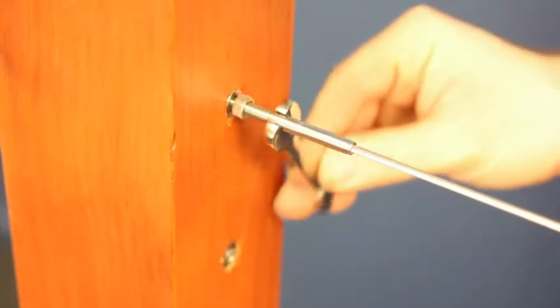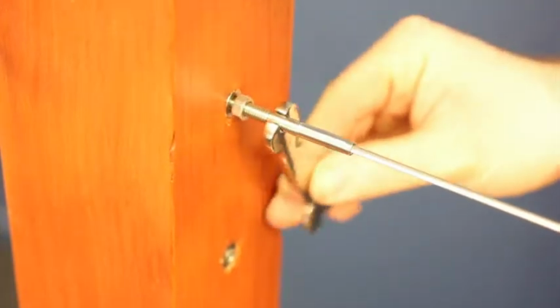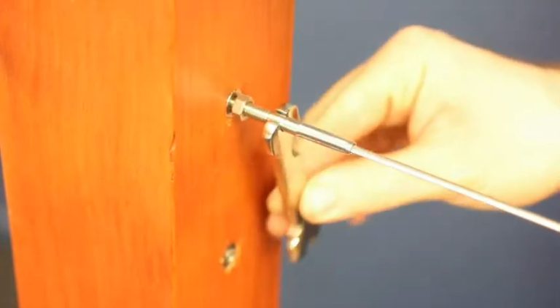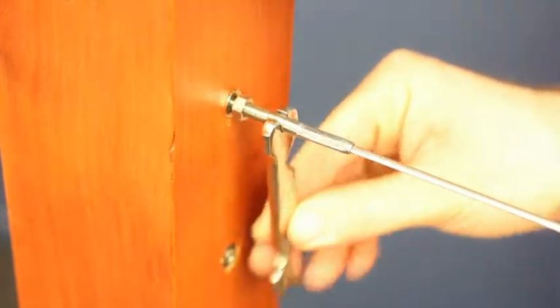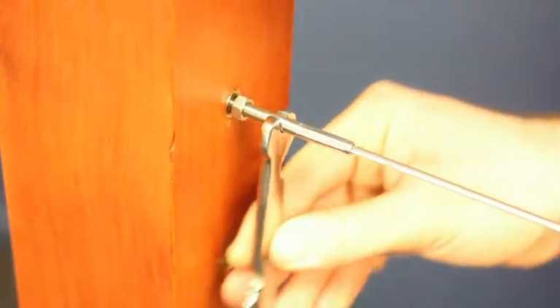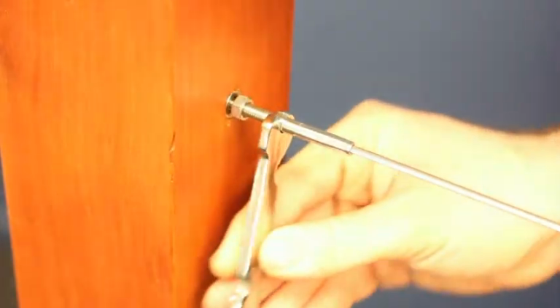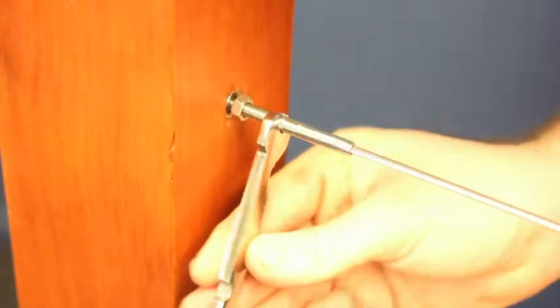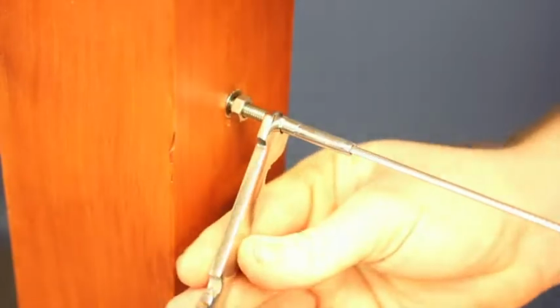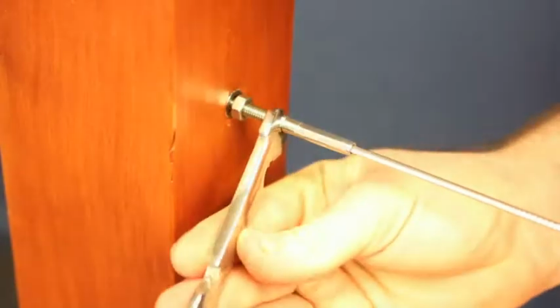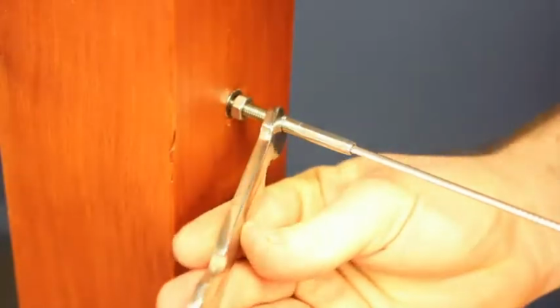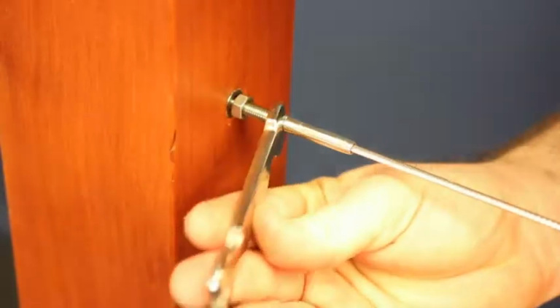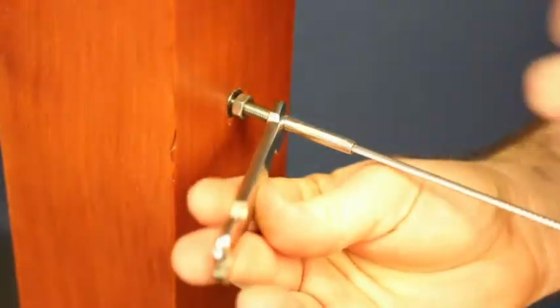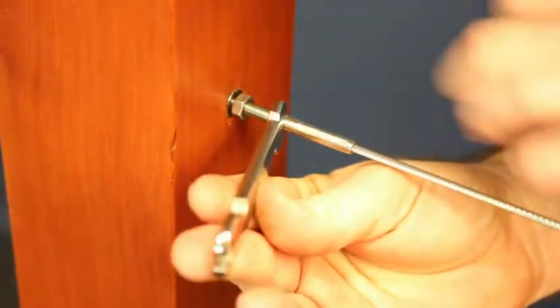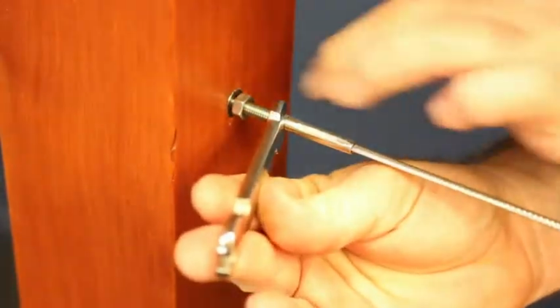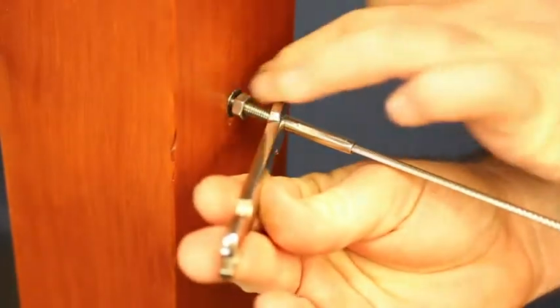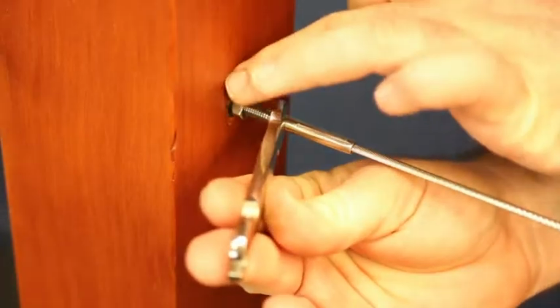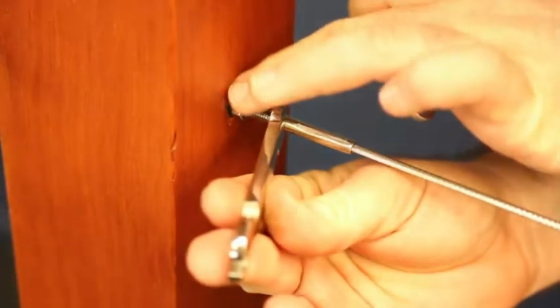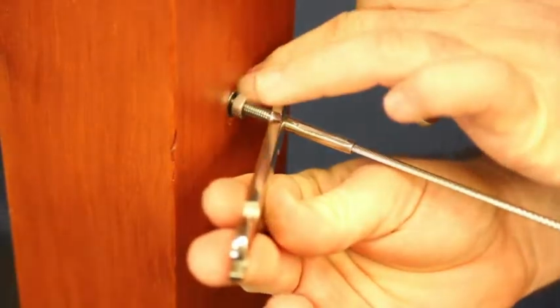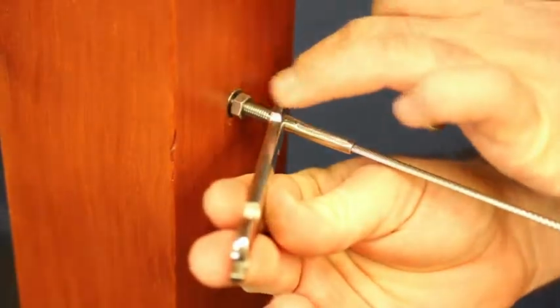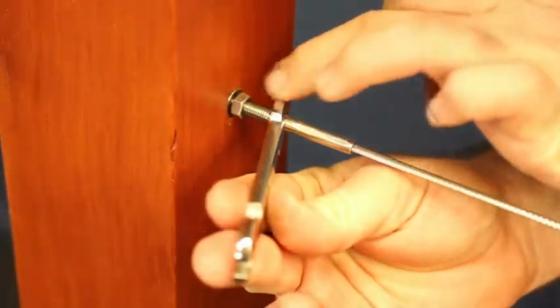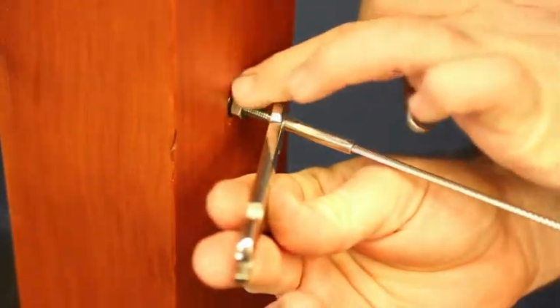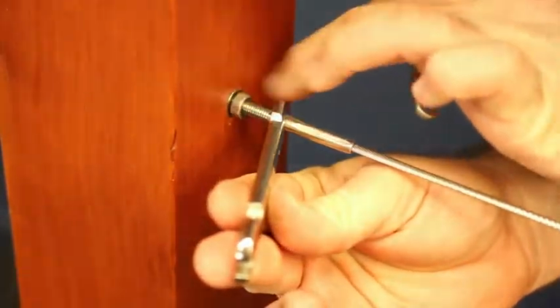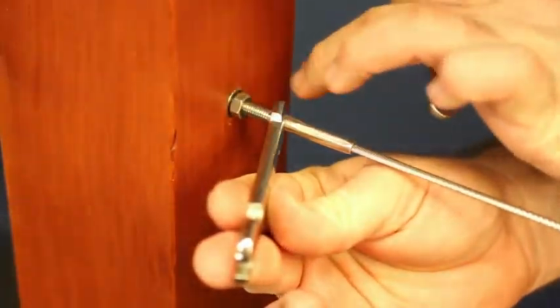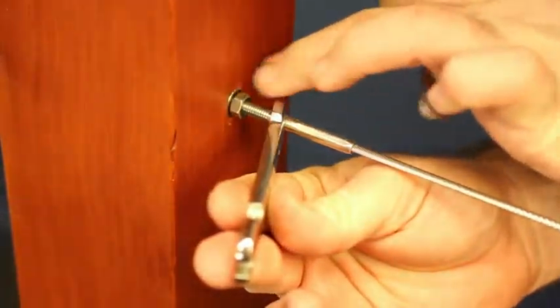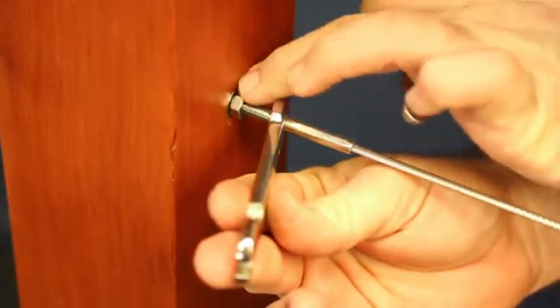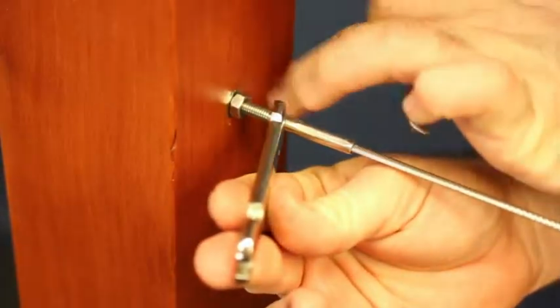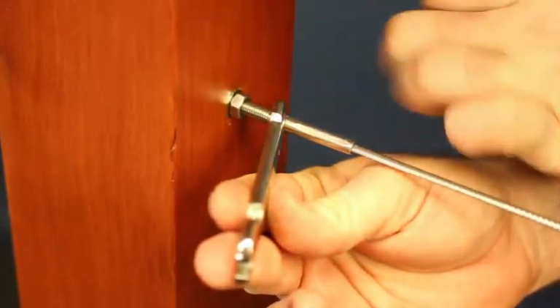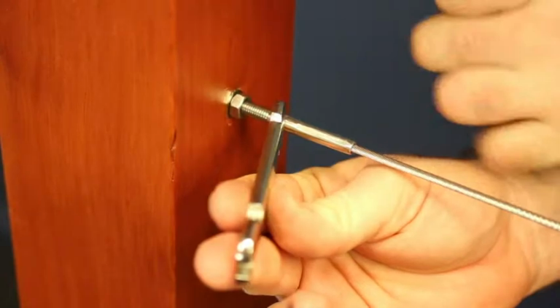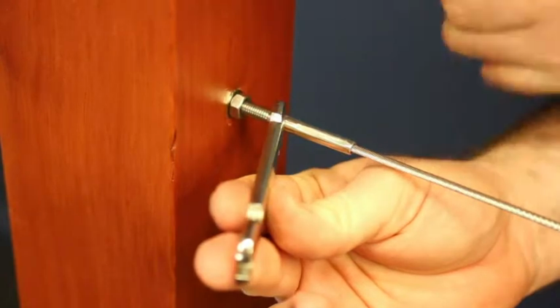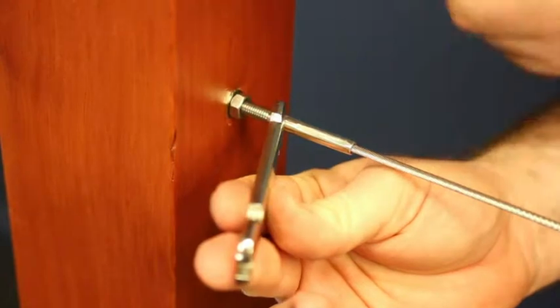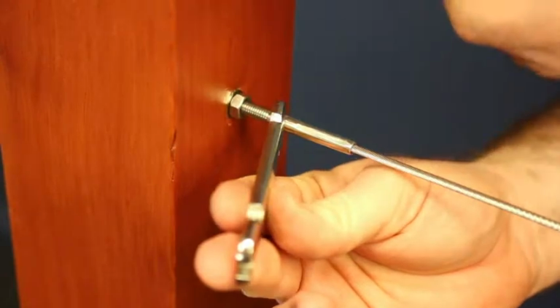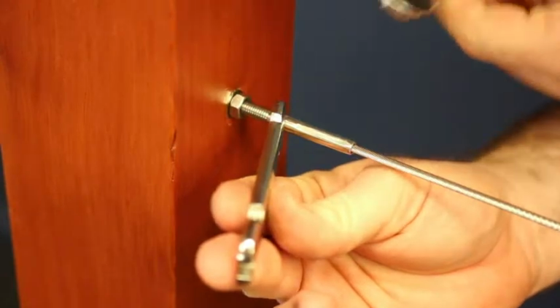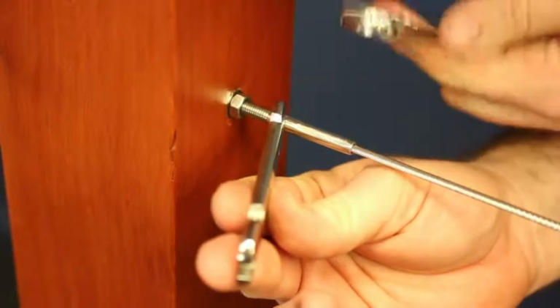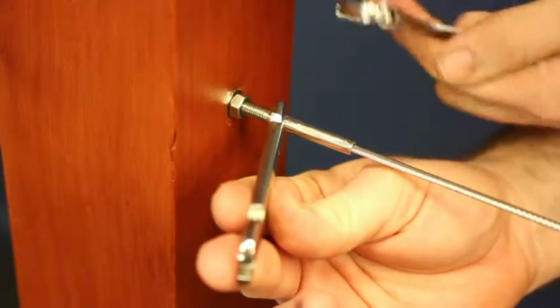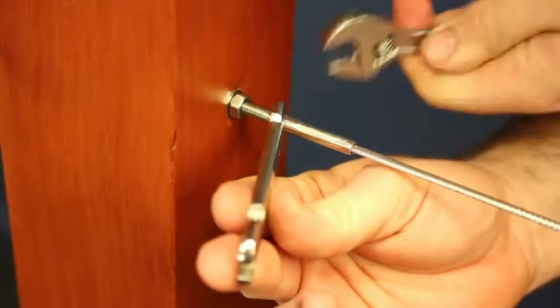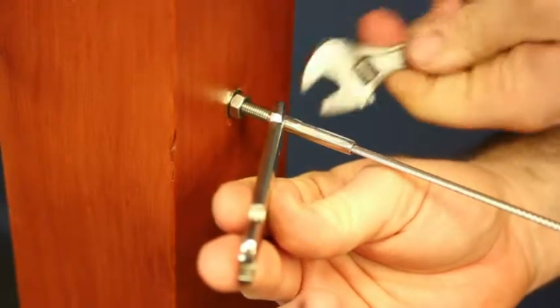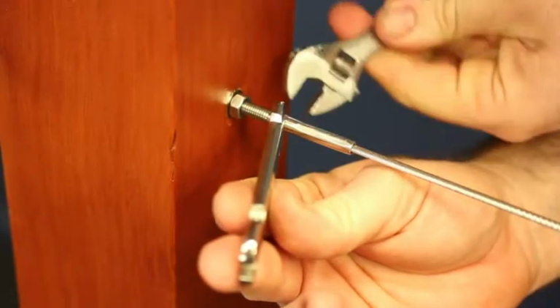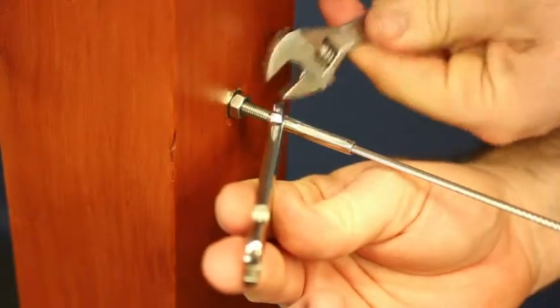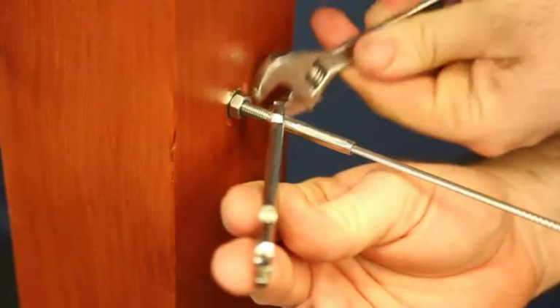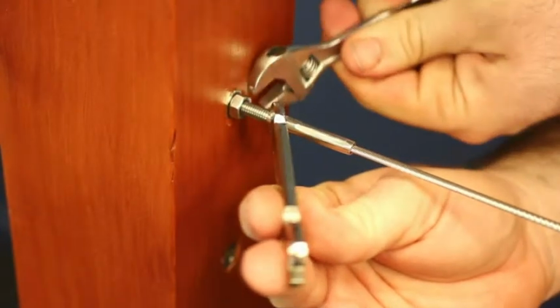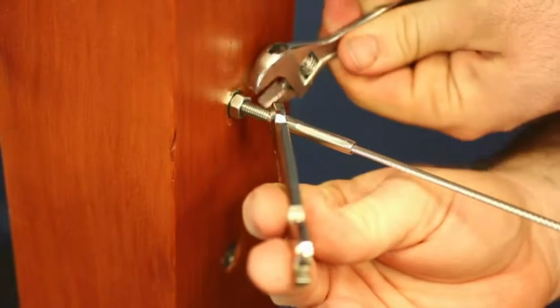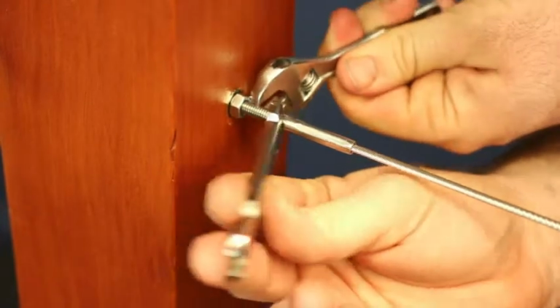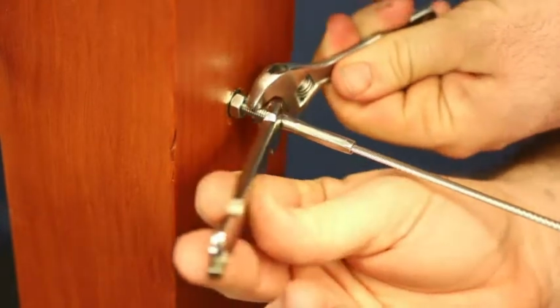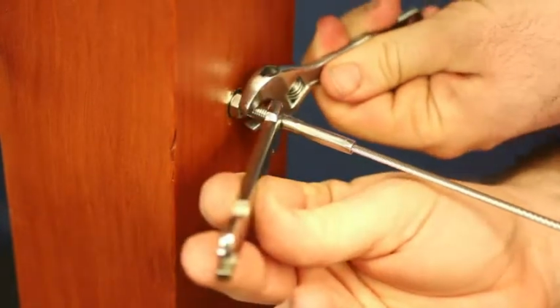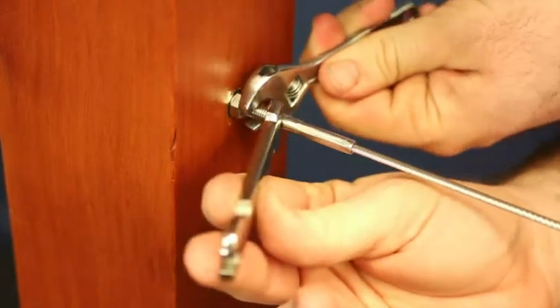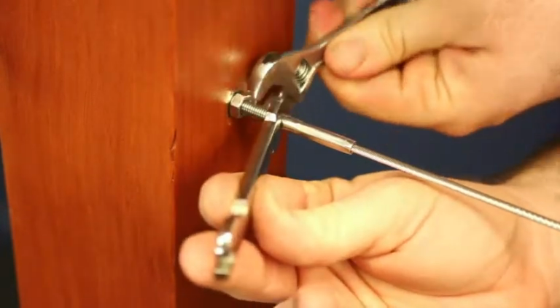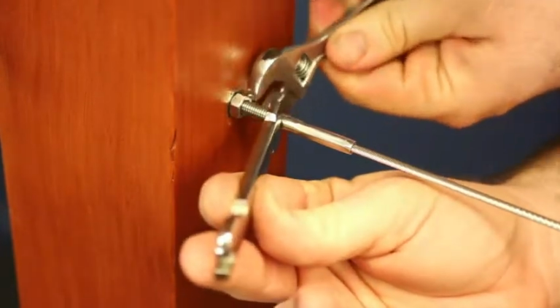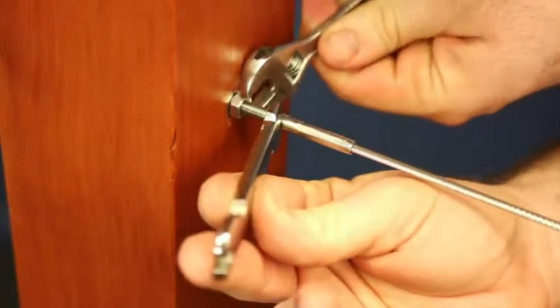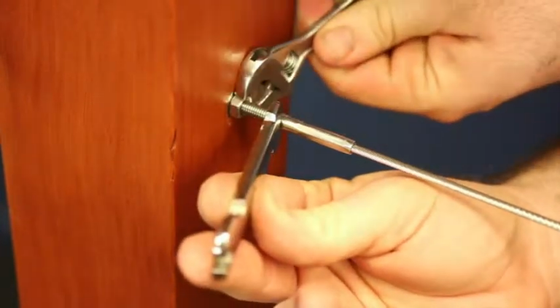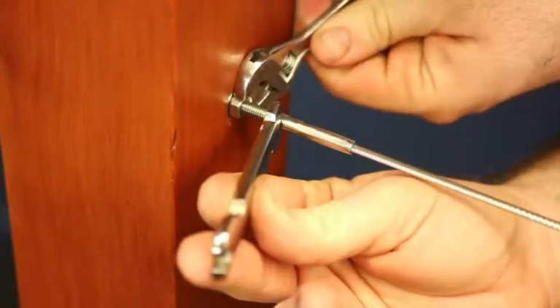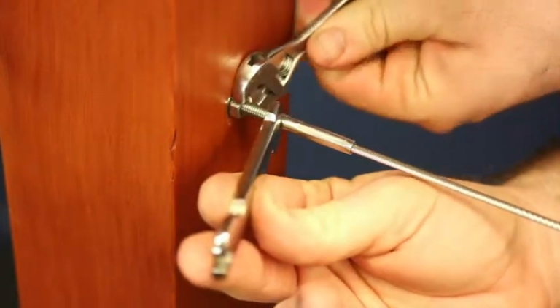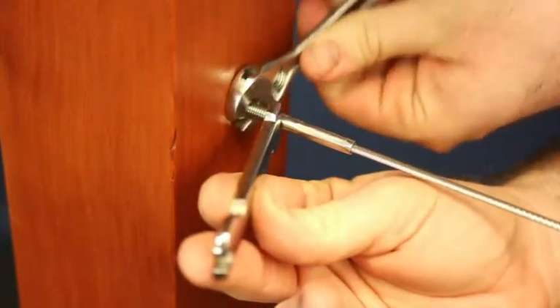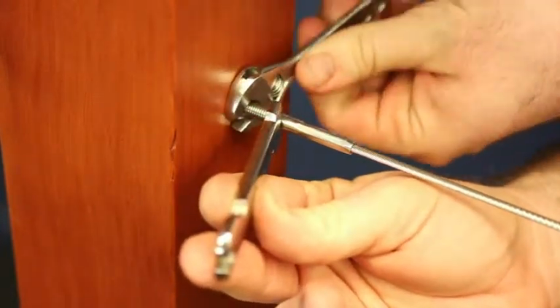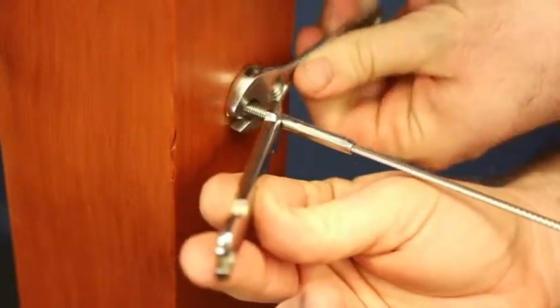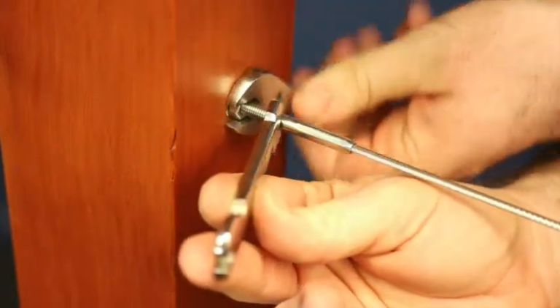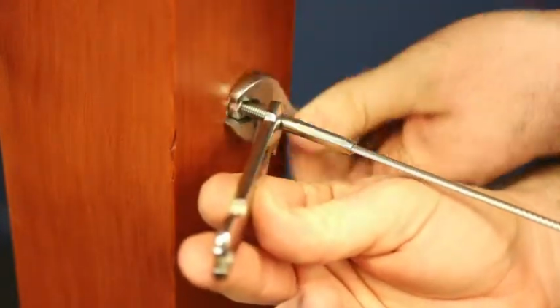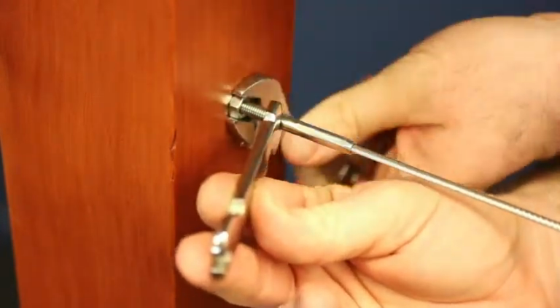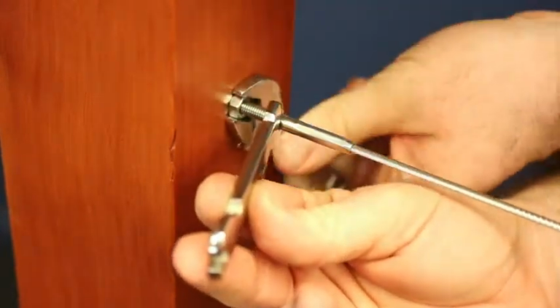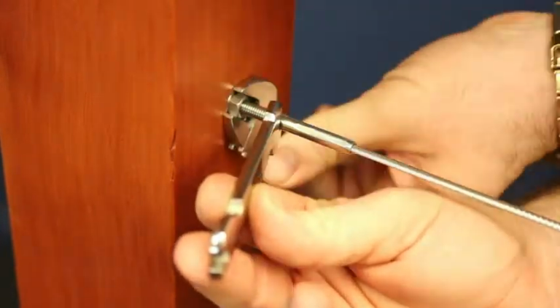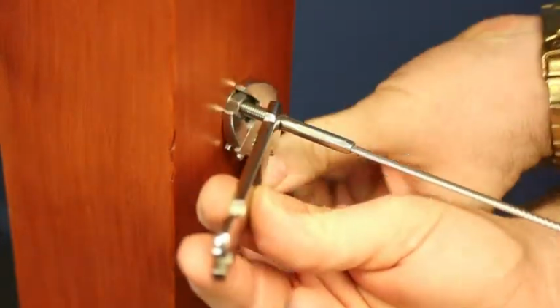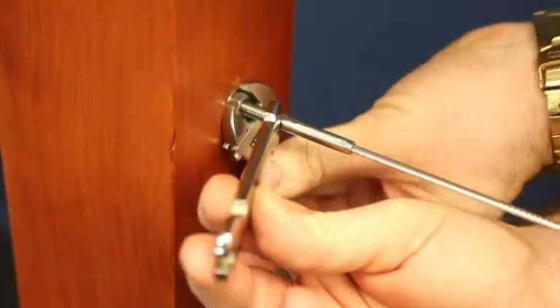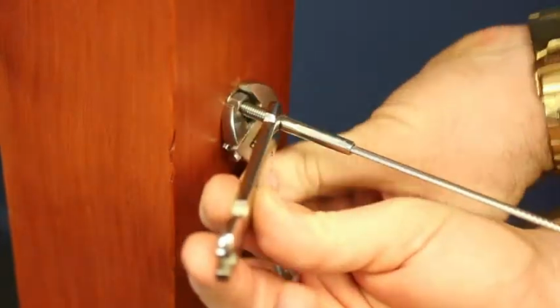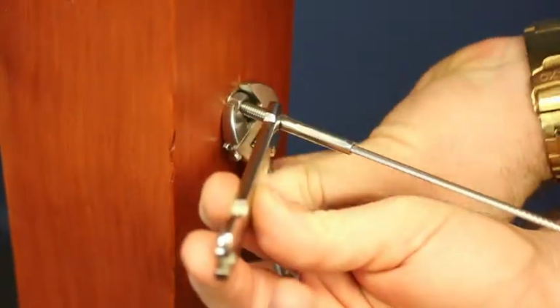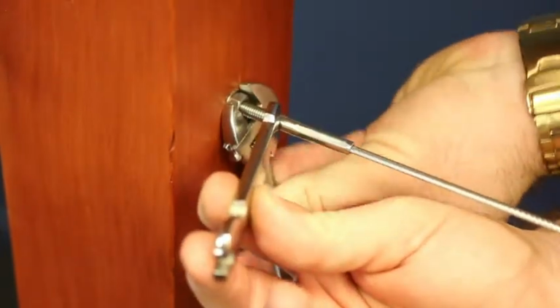Tension both ends of the wire evenly using a ProRig C Spanner, then lock in place by tightening with a hex drive.